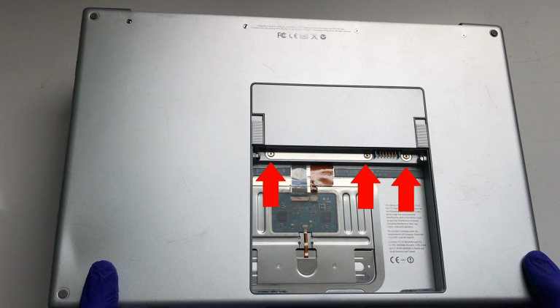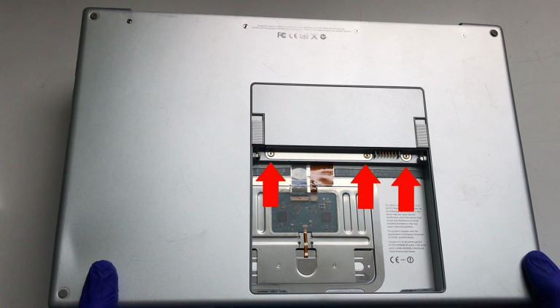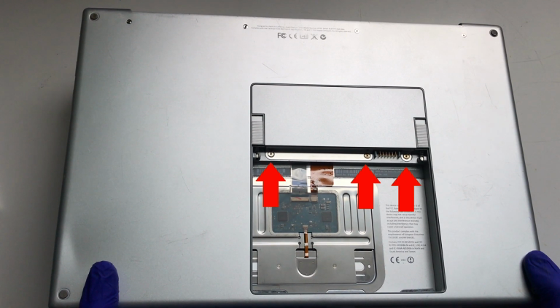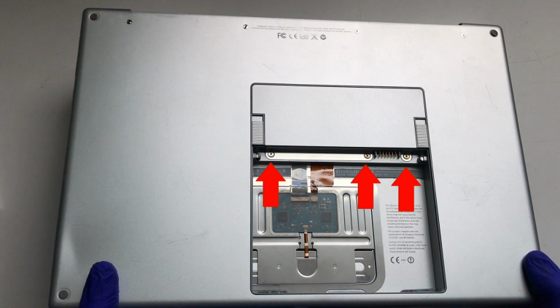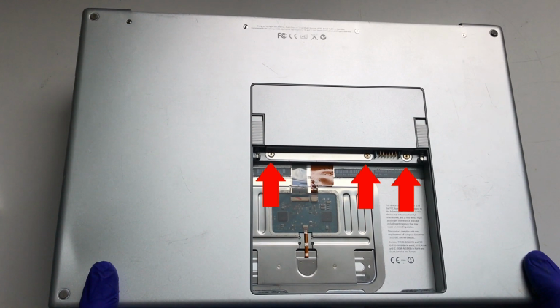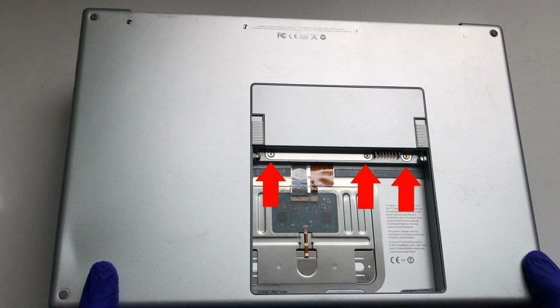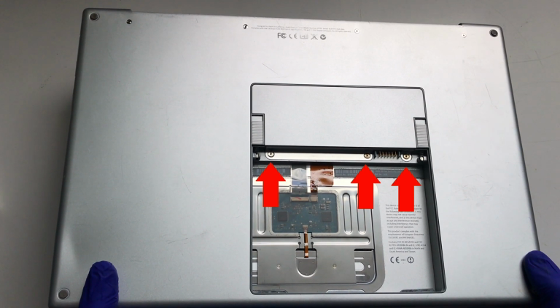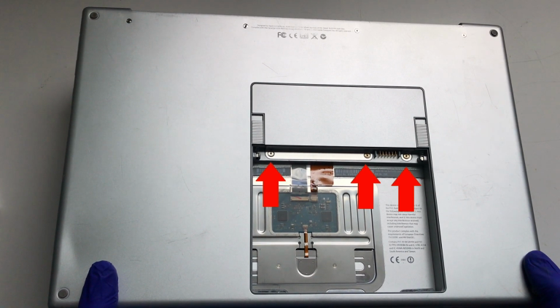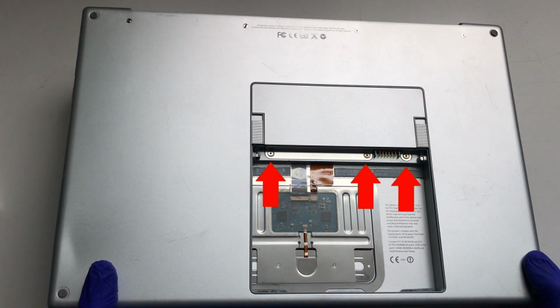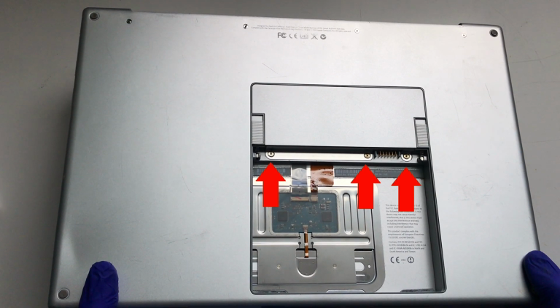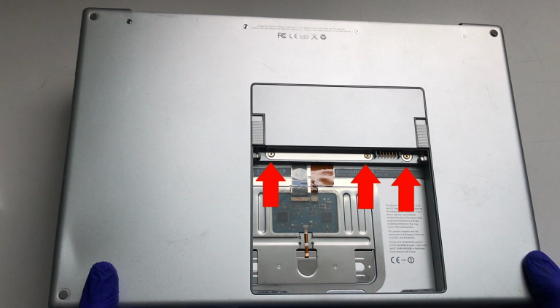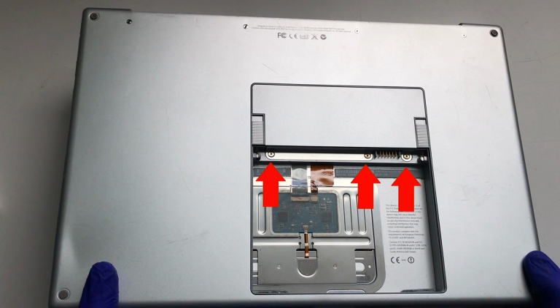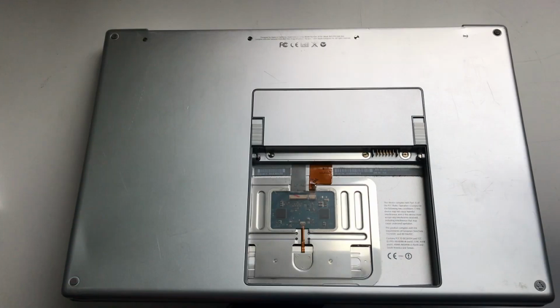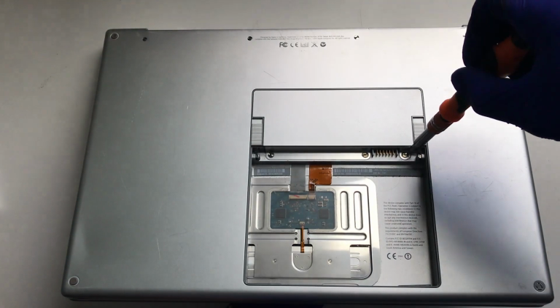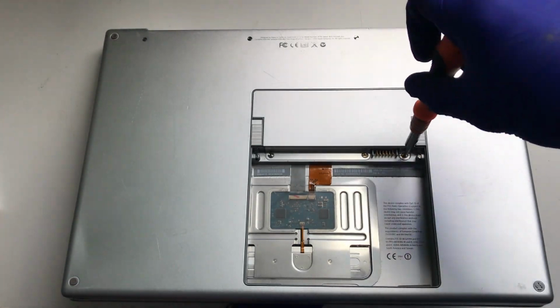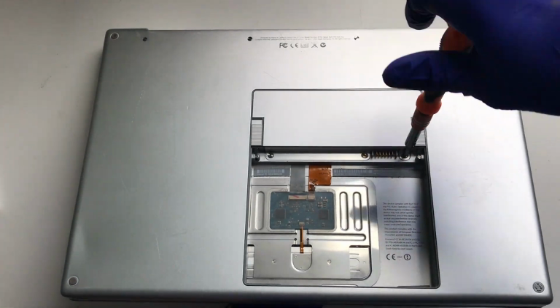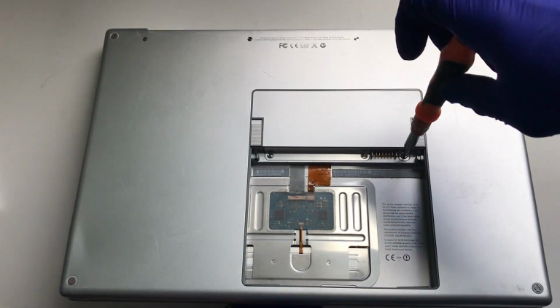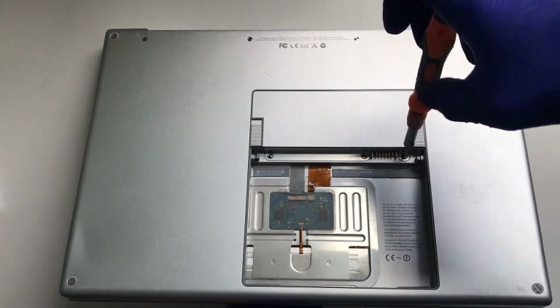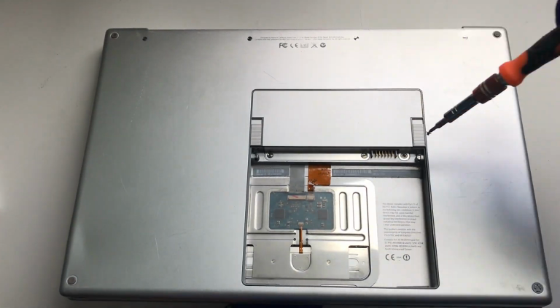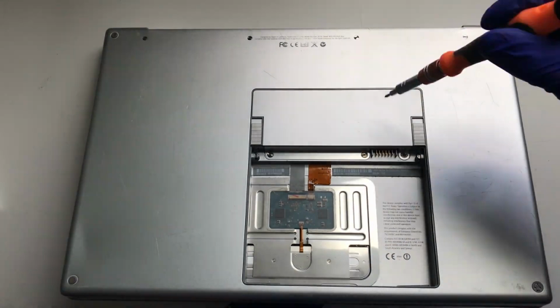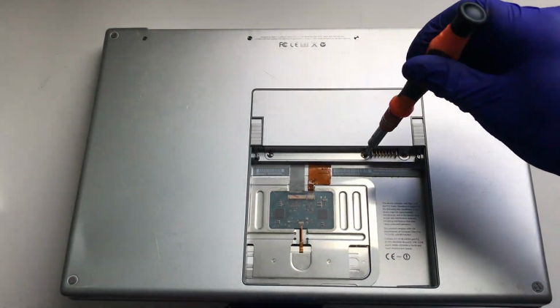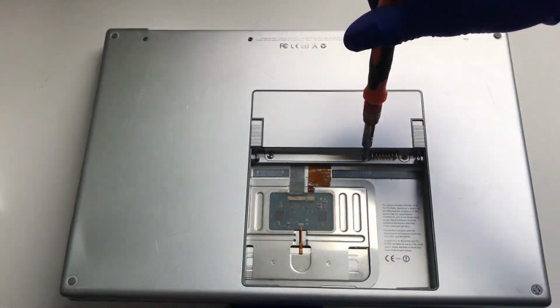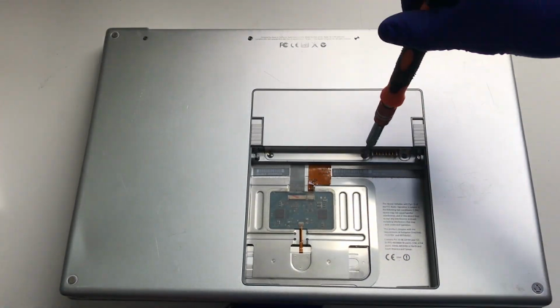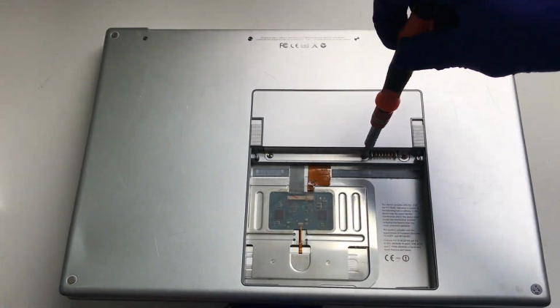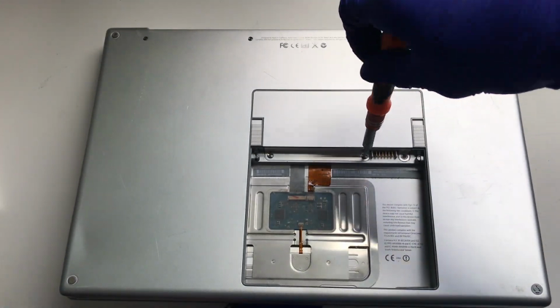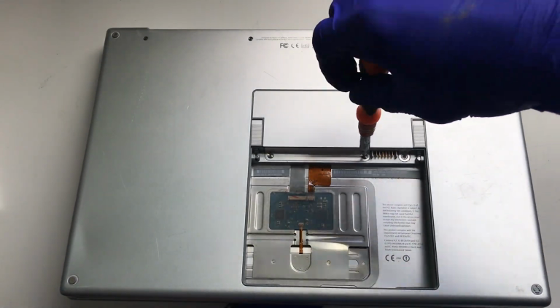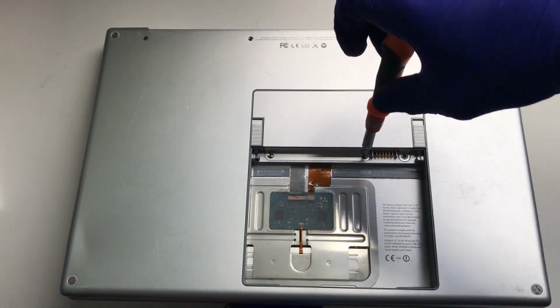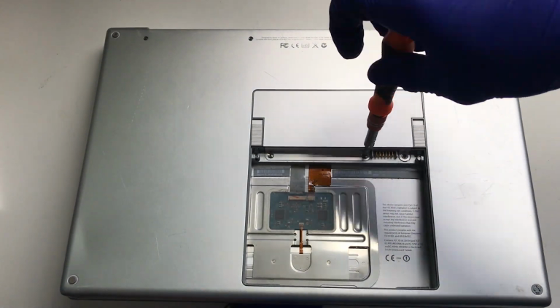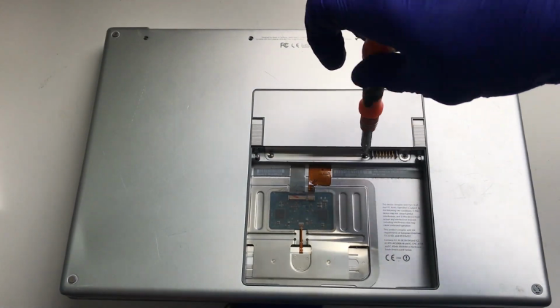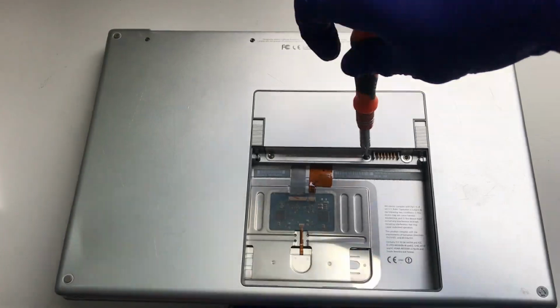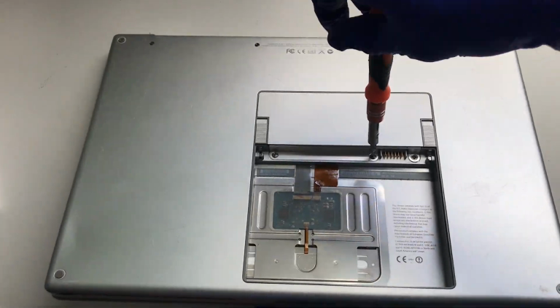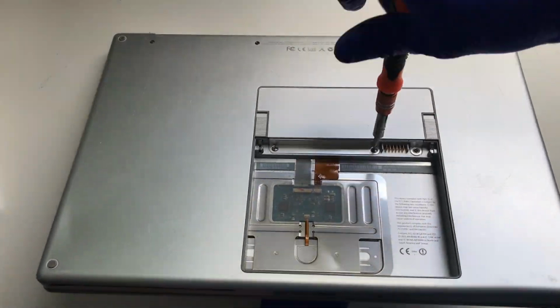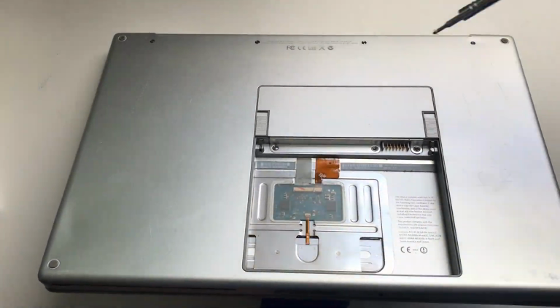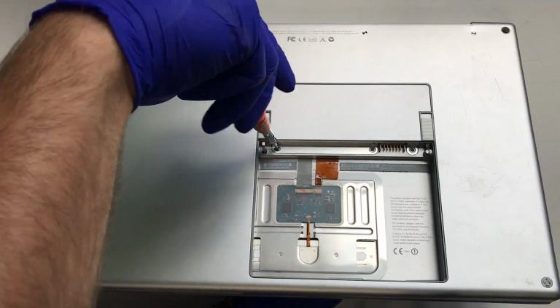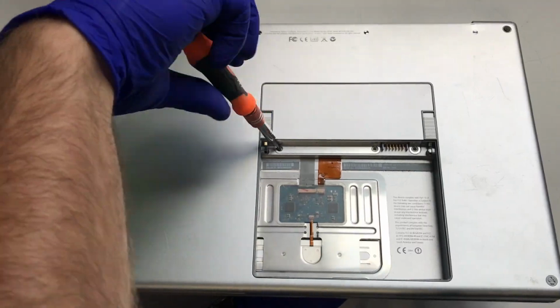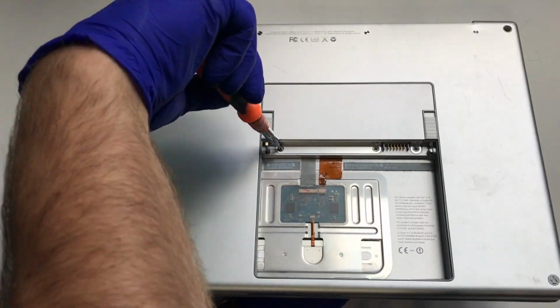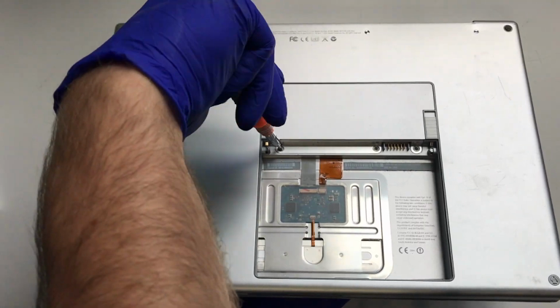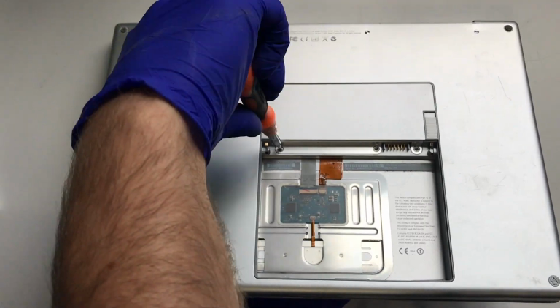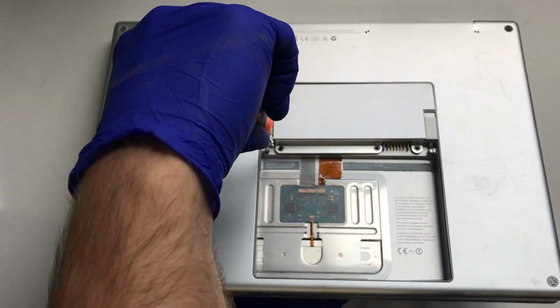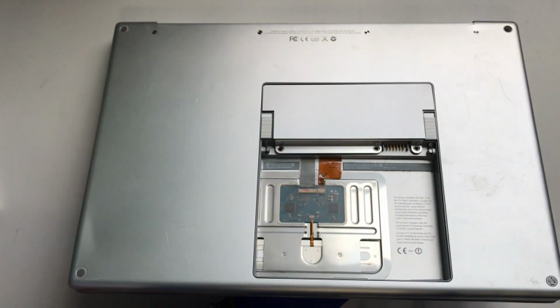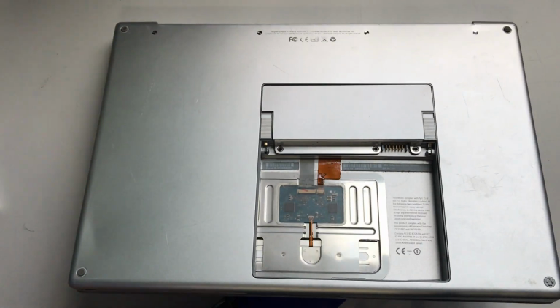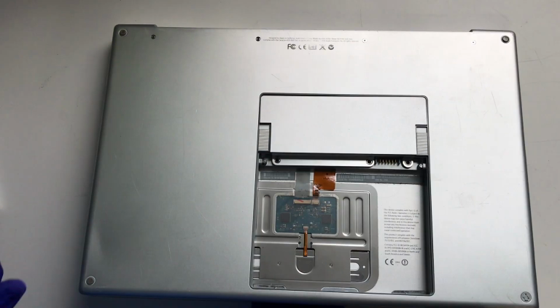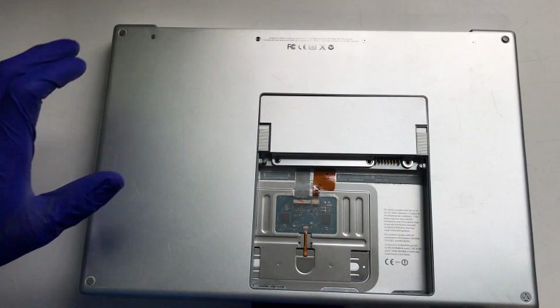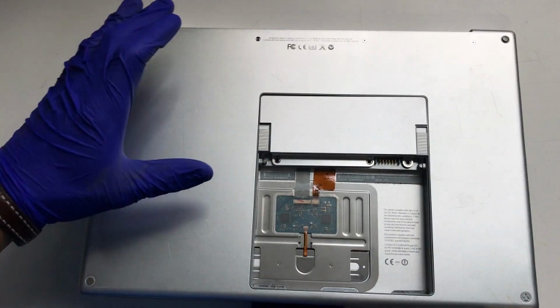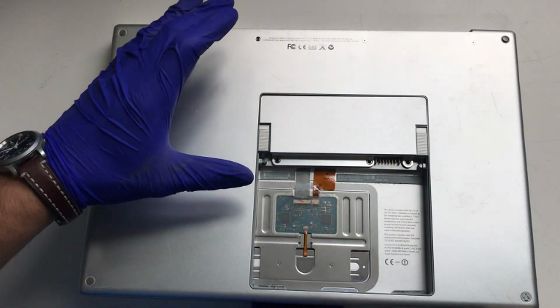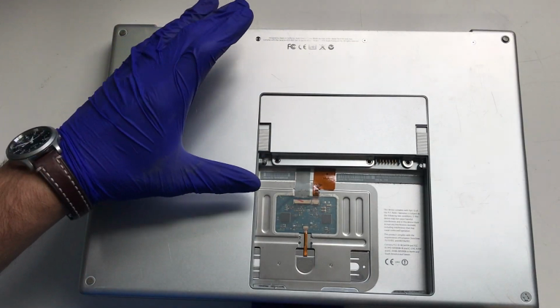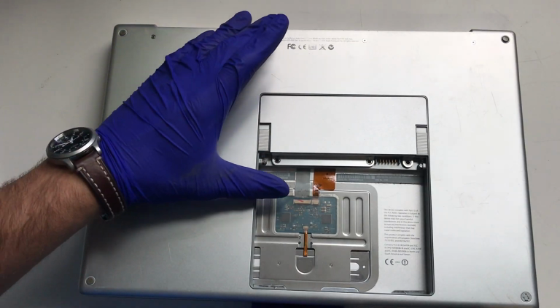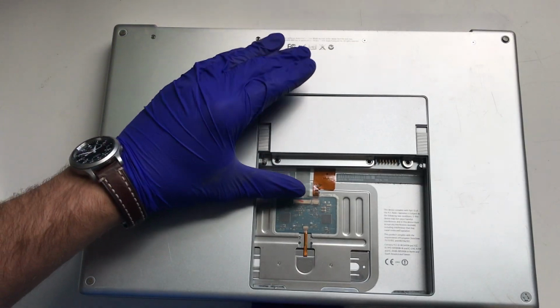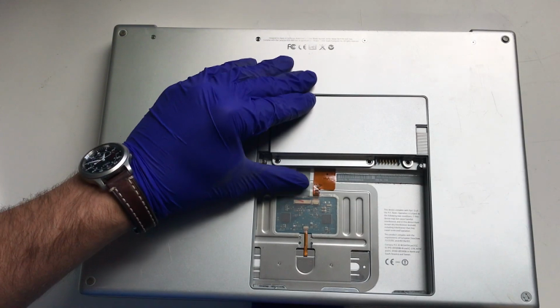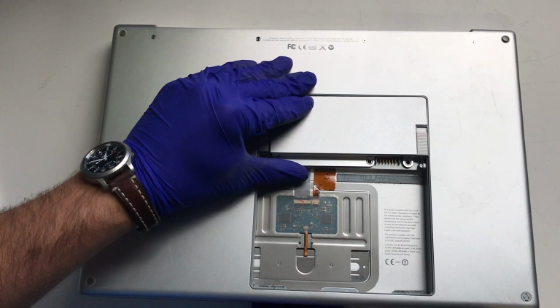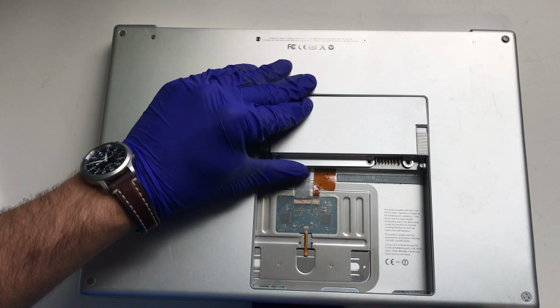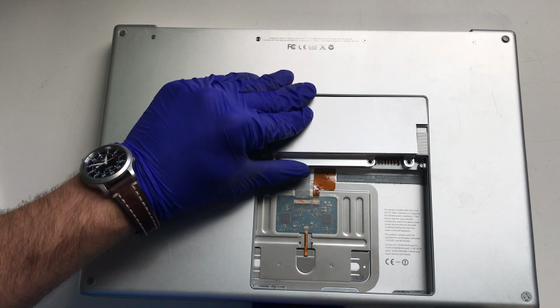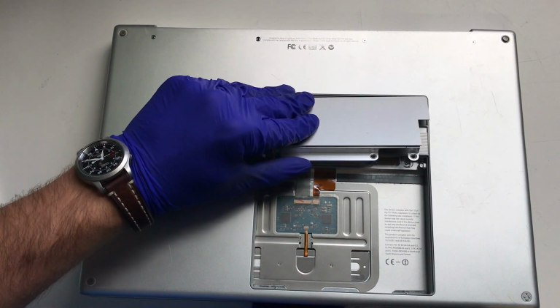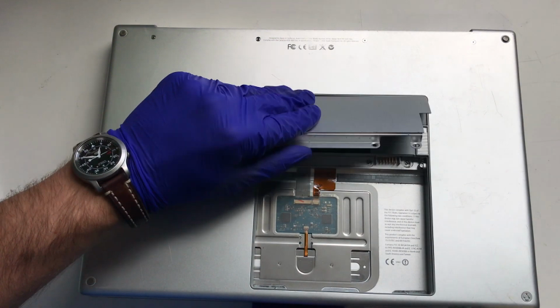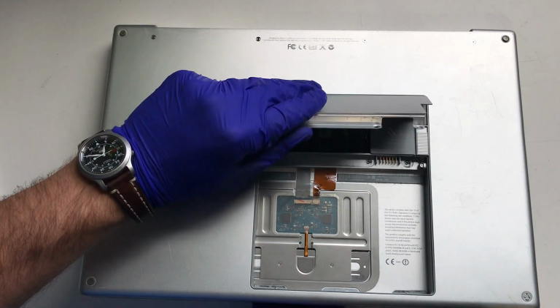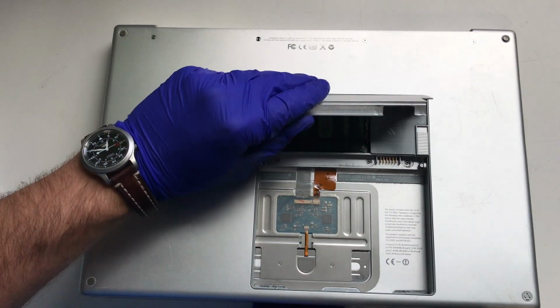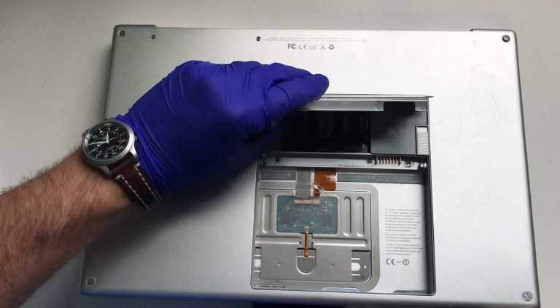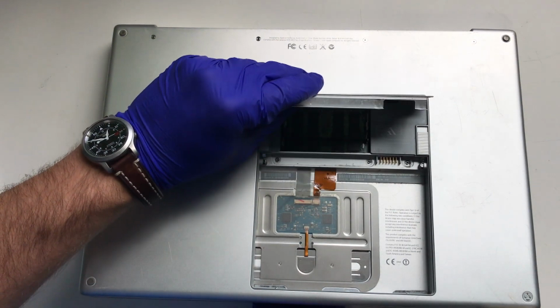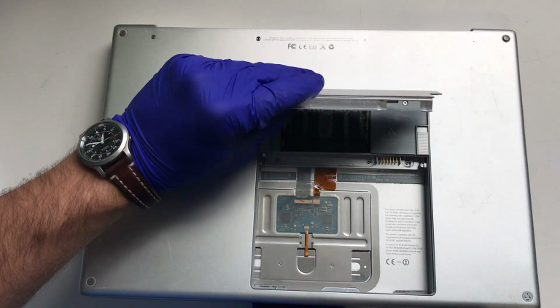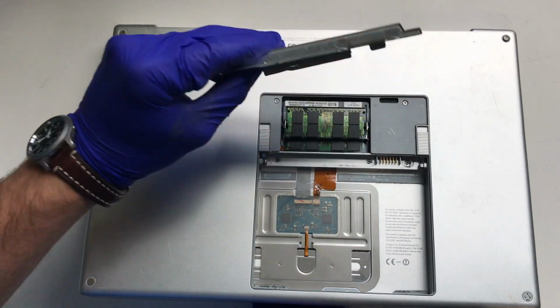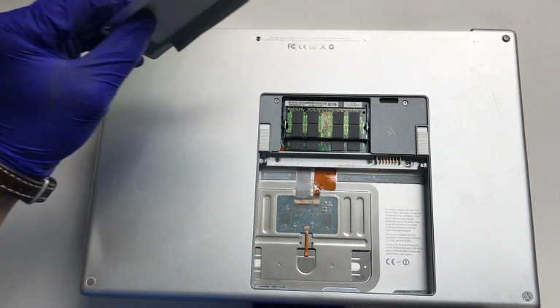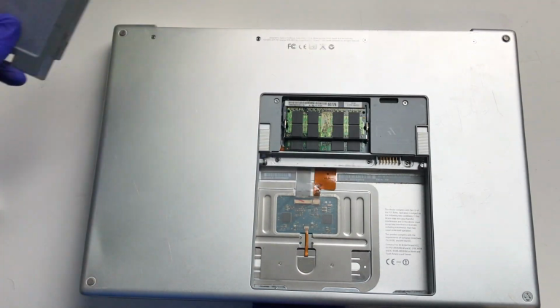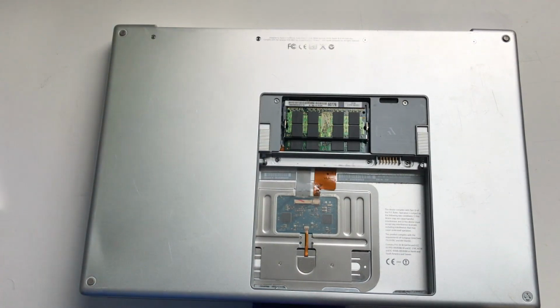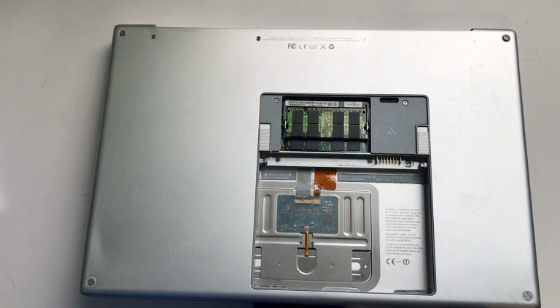From here, there are three Phillips screws that need to be removed from the memory cover. Lift and remove the memory cover from the chassis.